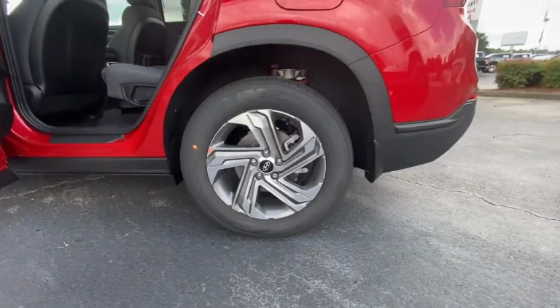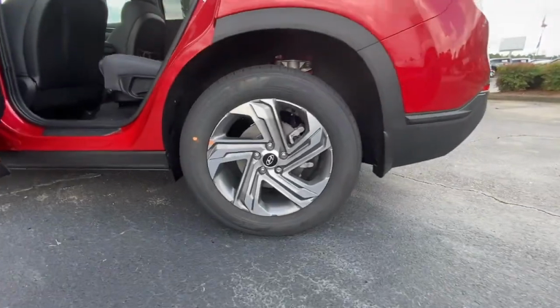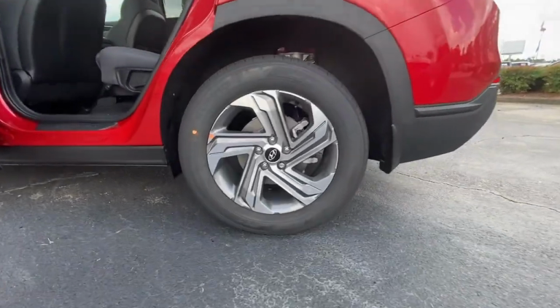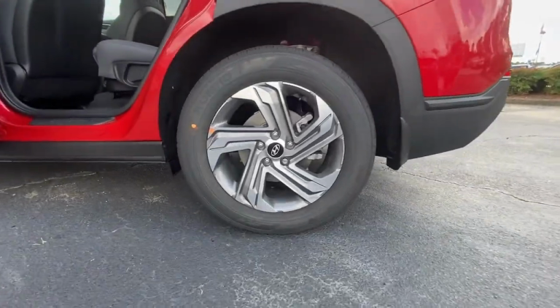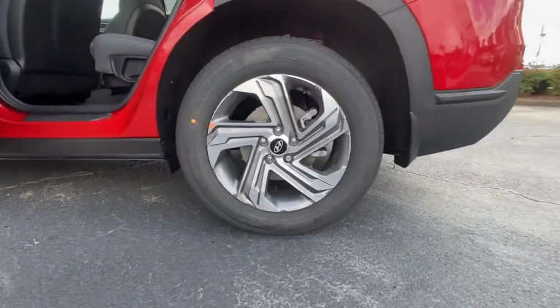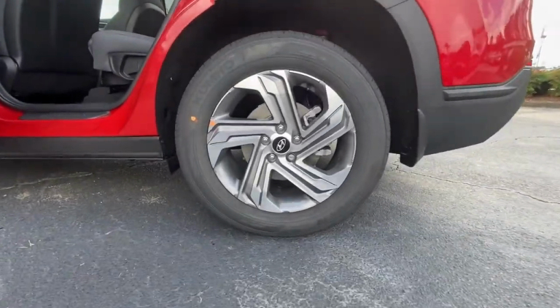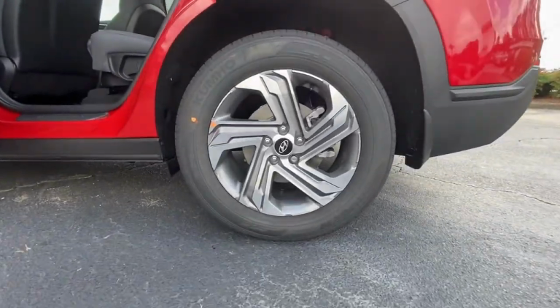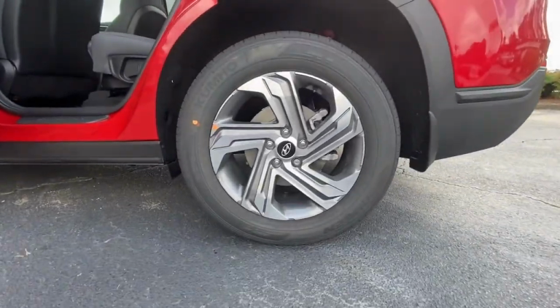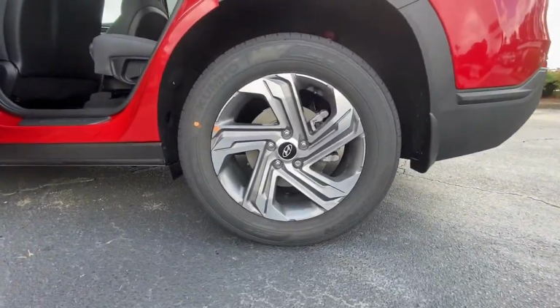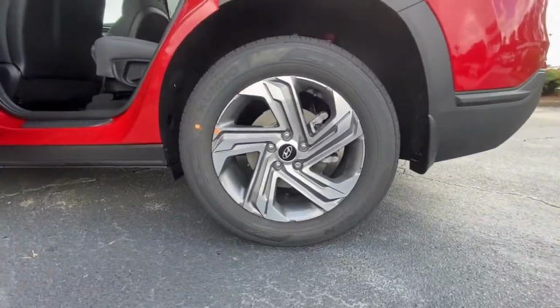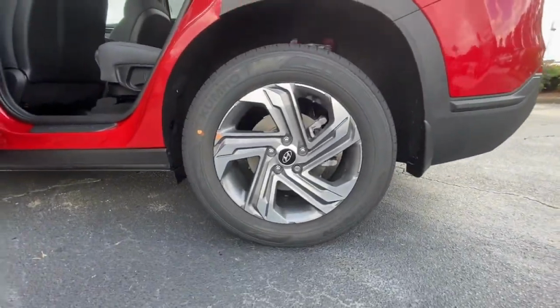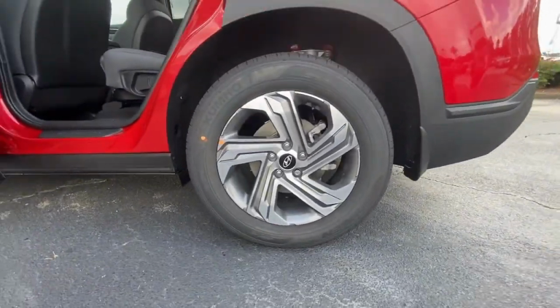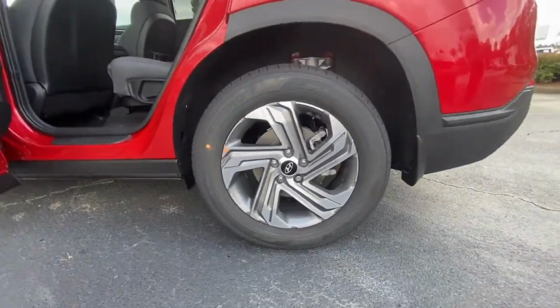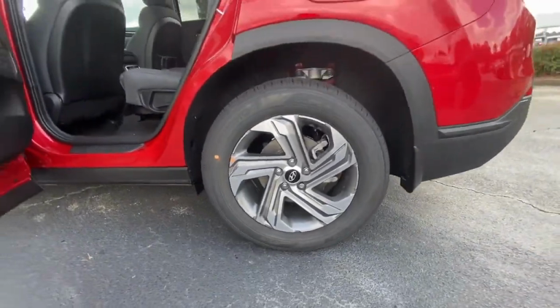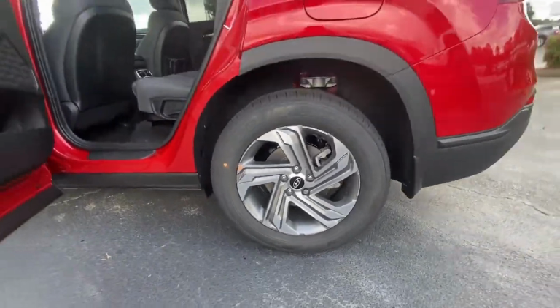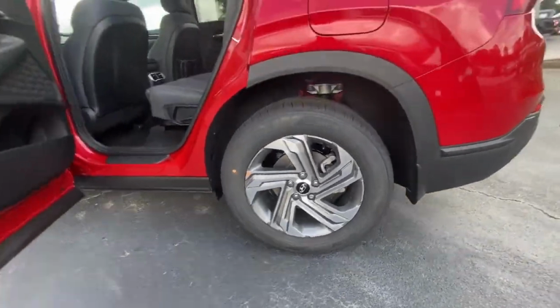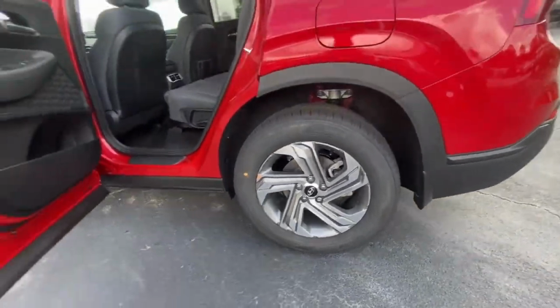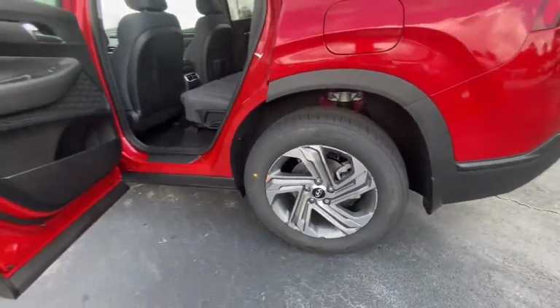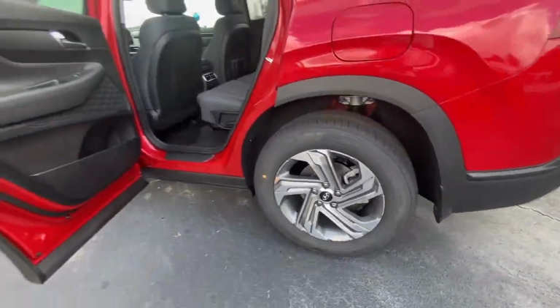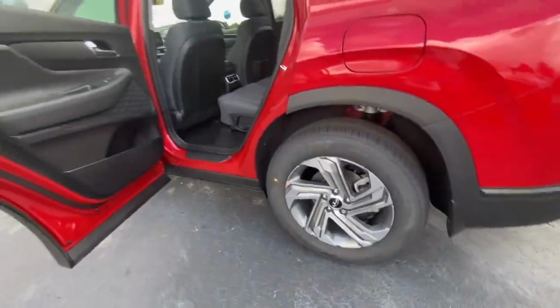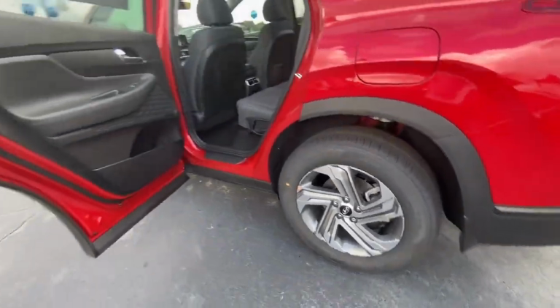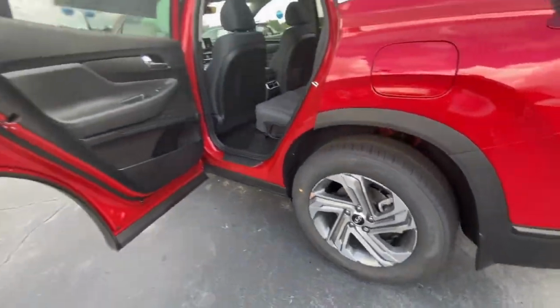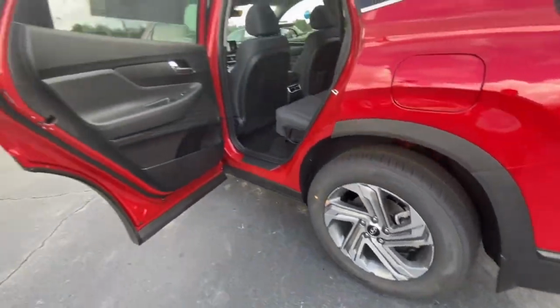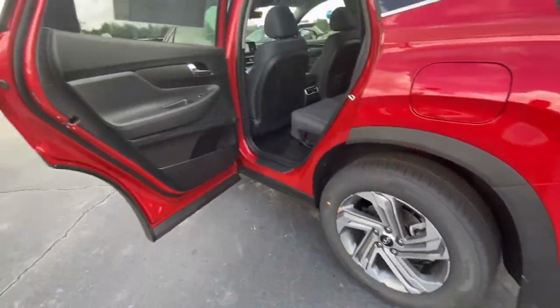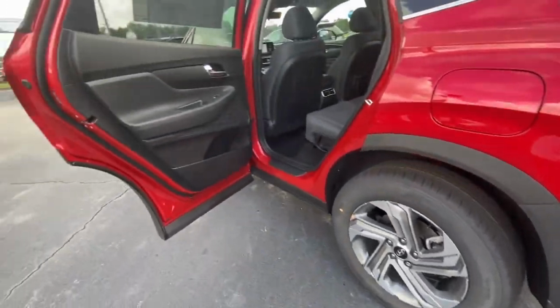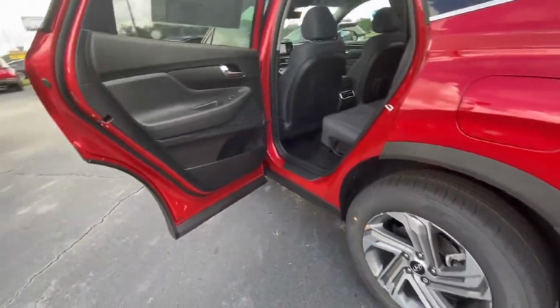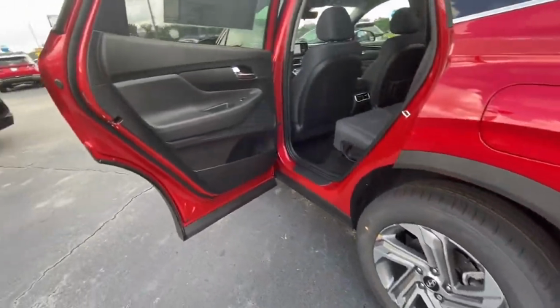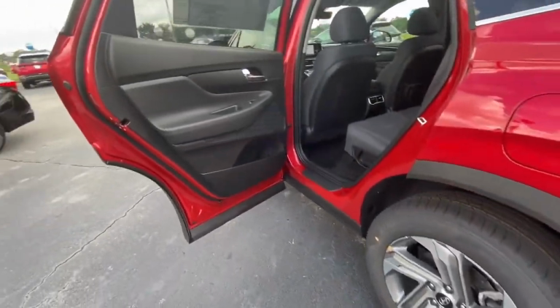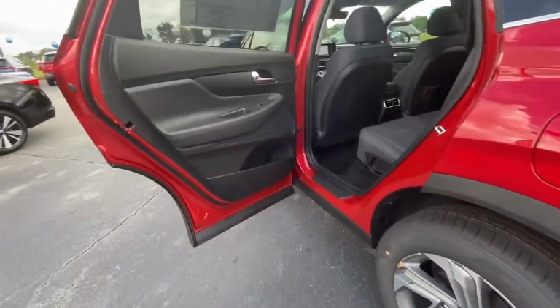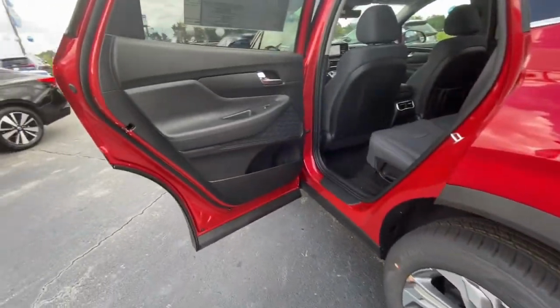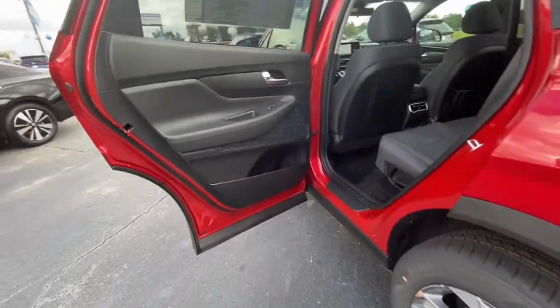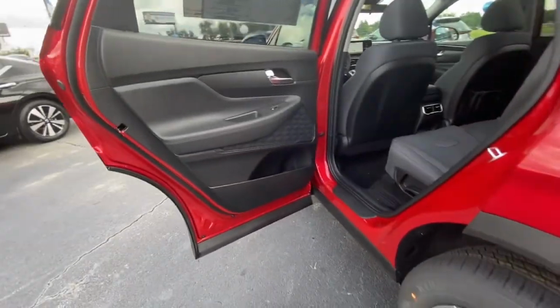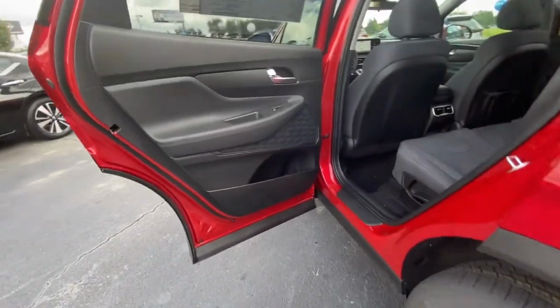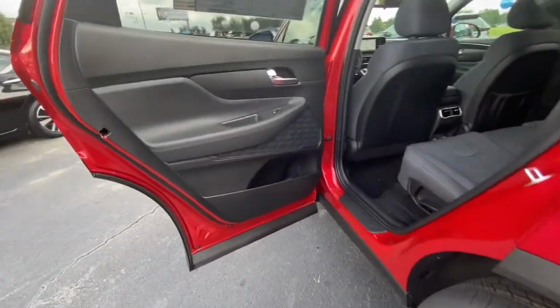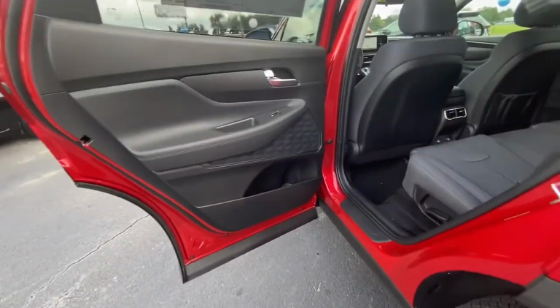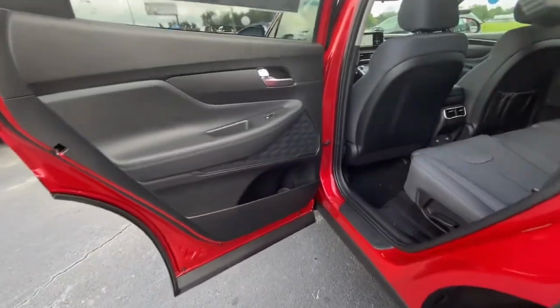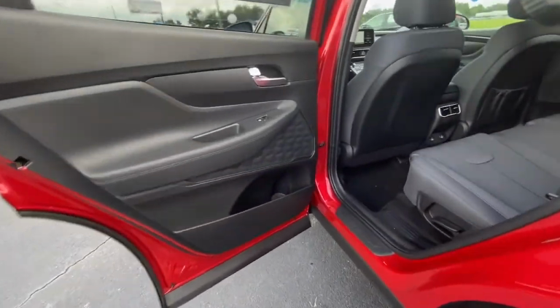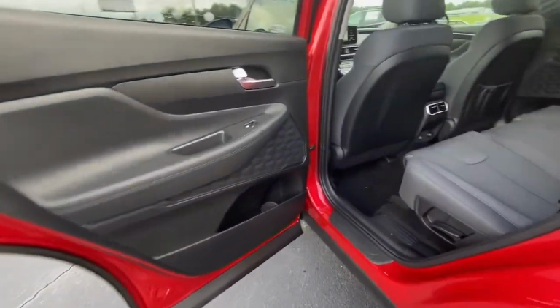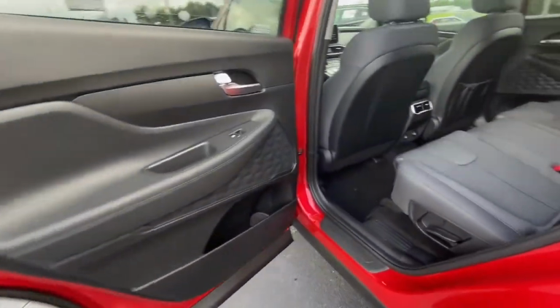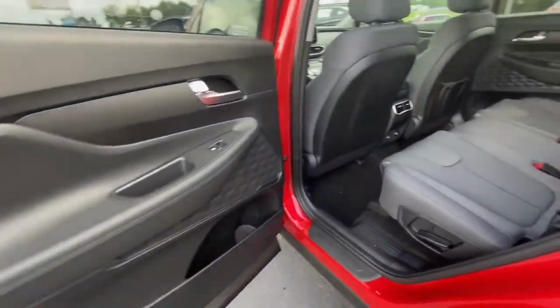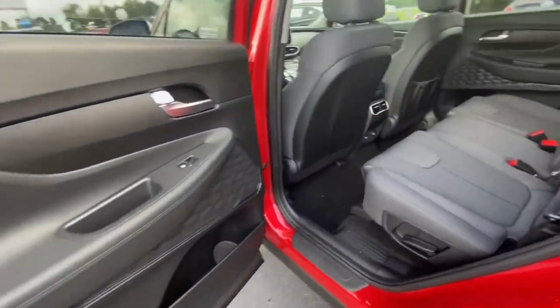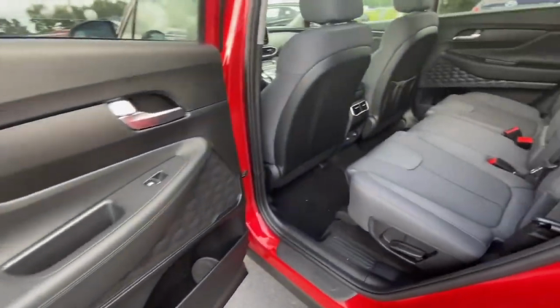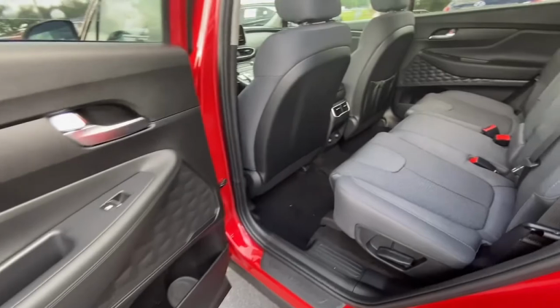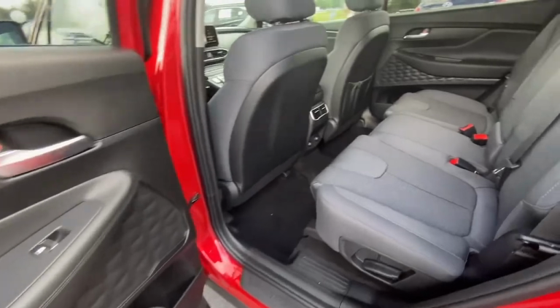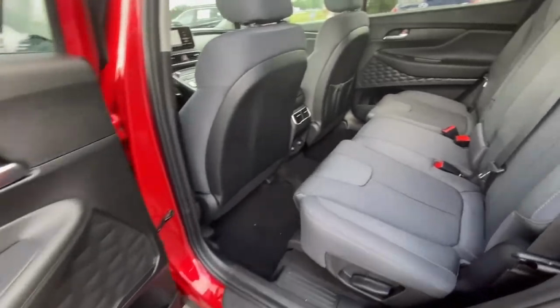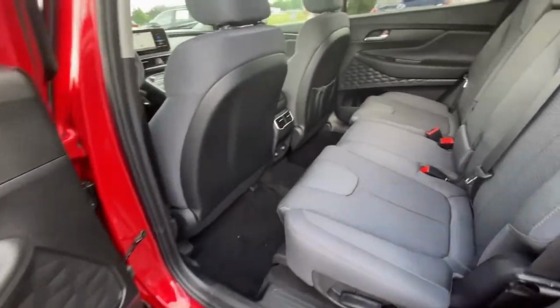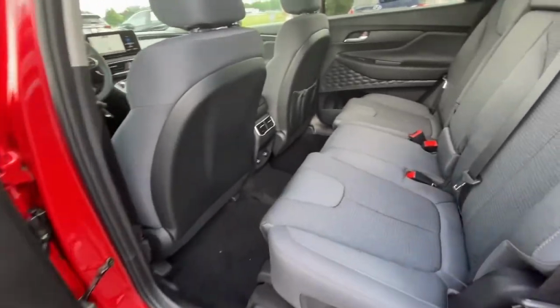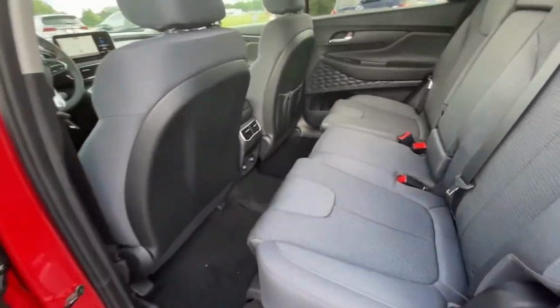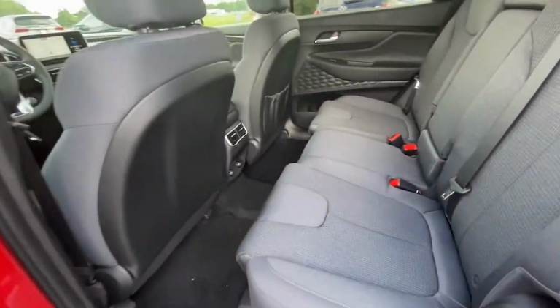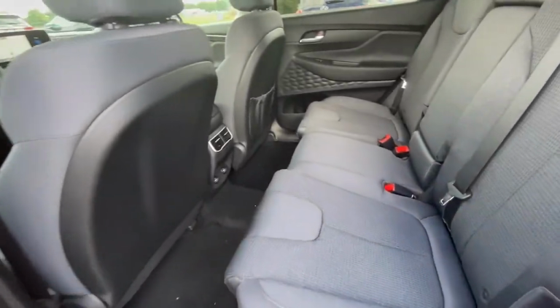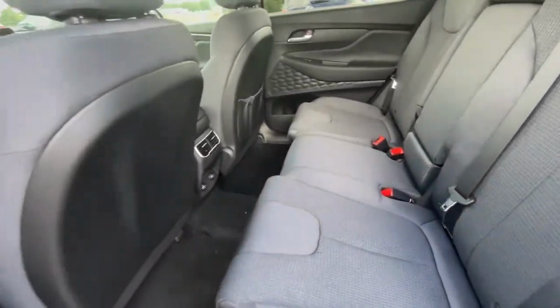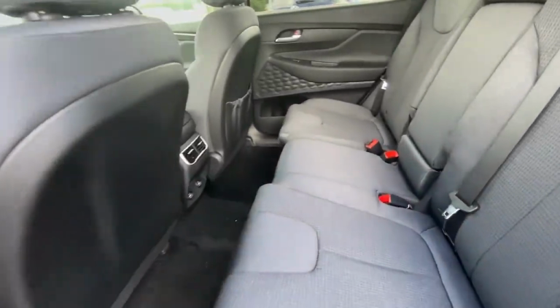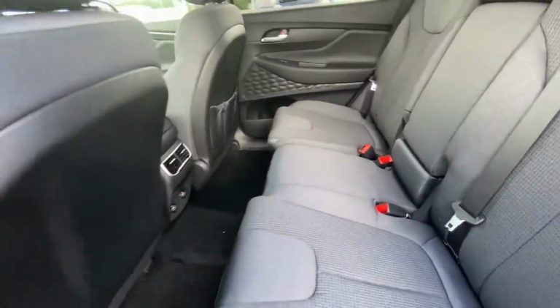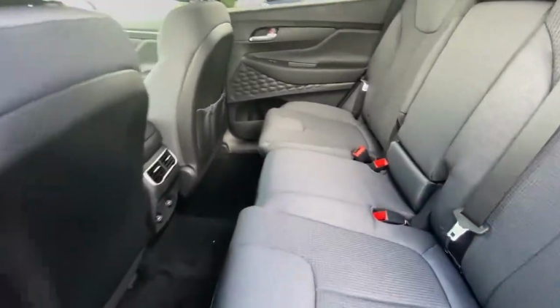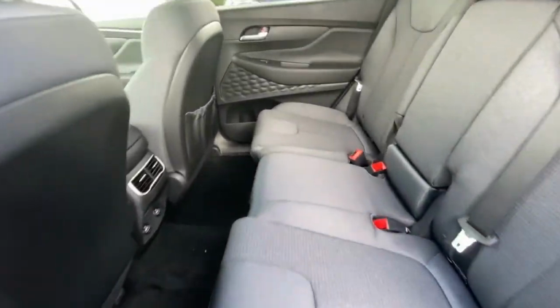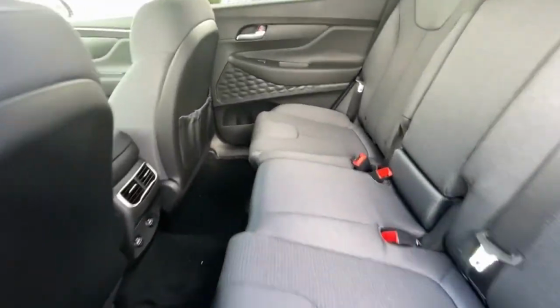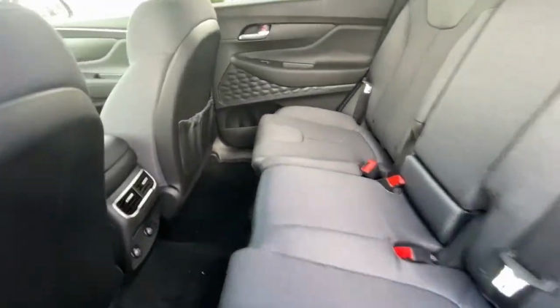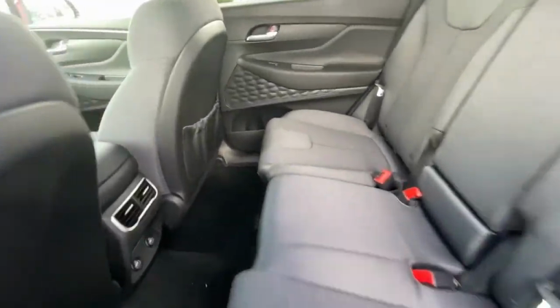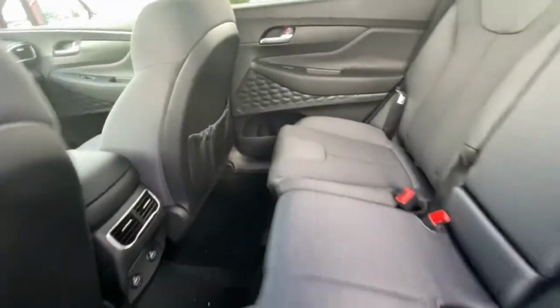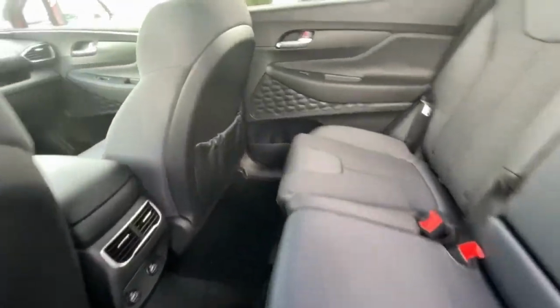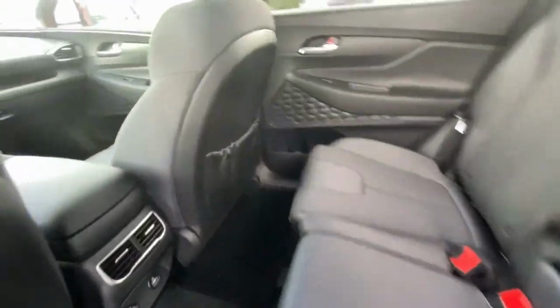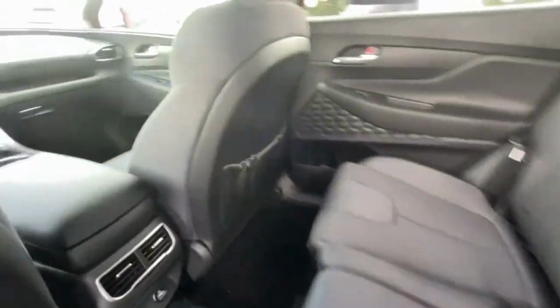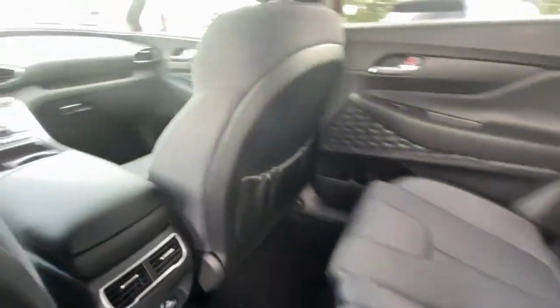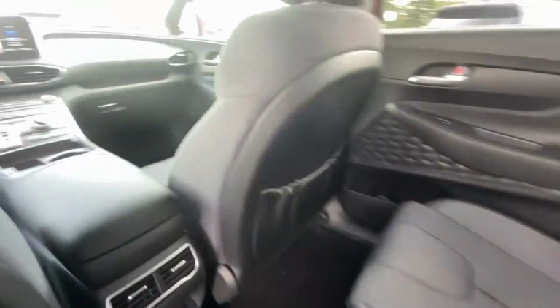Power driver's seat, aluminum wheels, heated front seat, electronic stability control, and leather steering wheel.